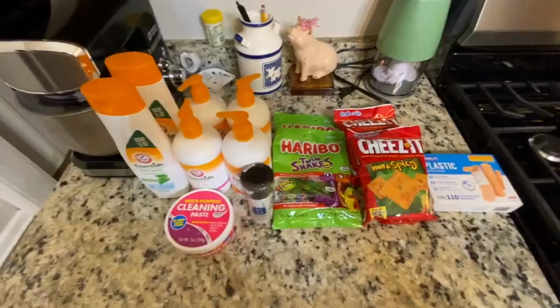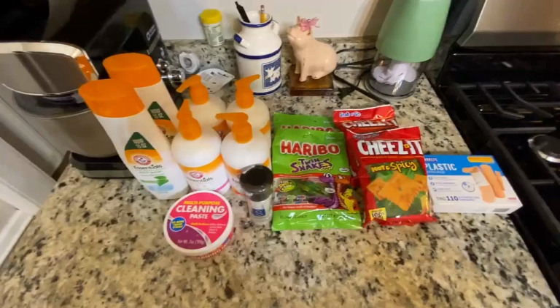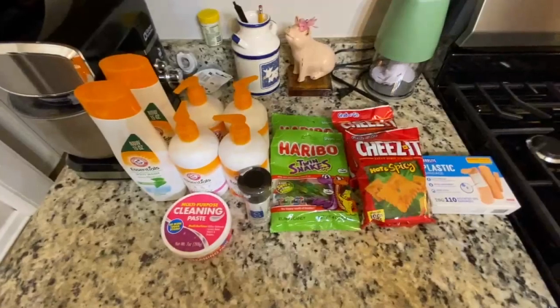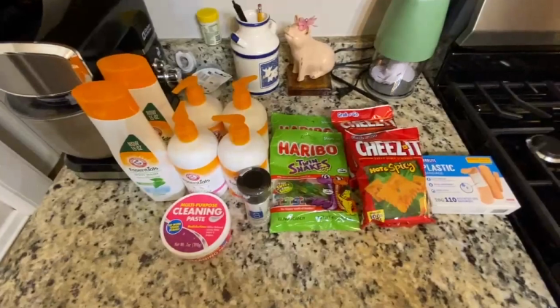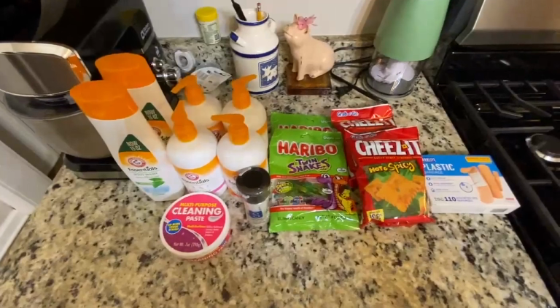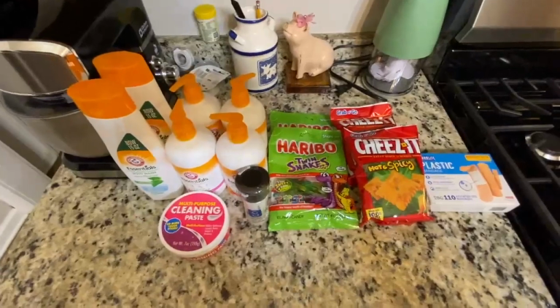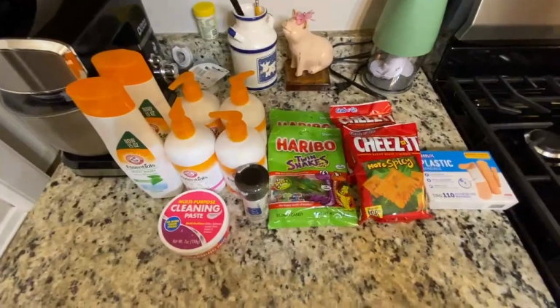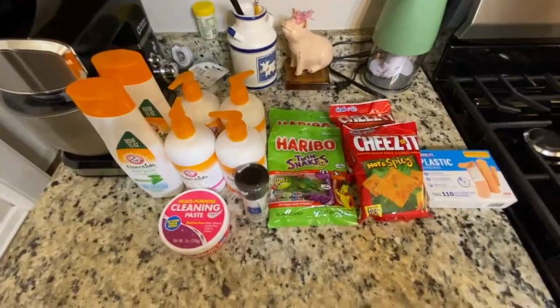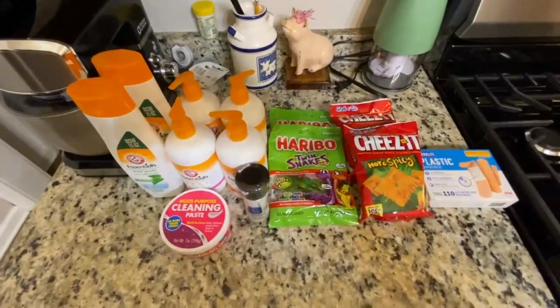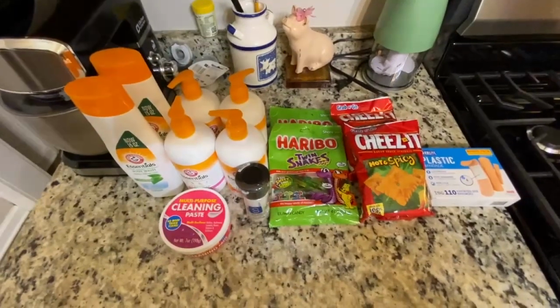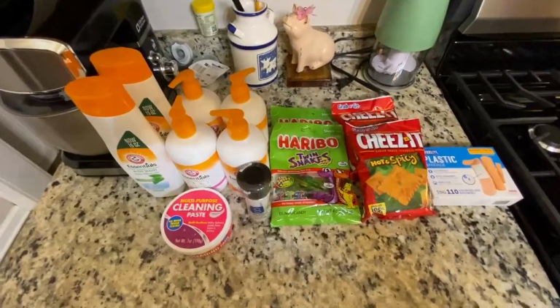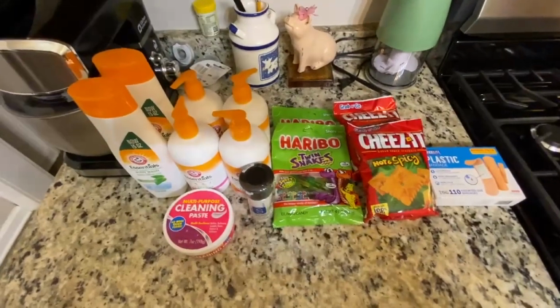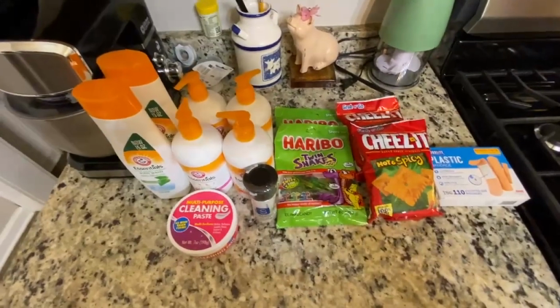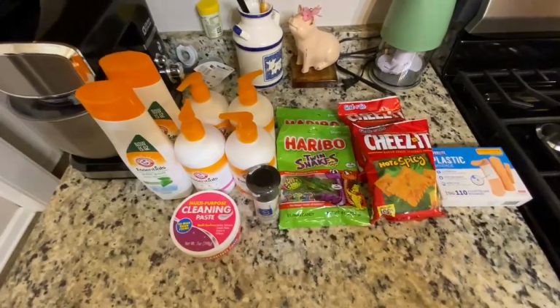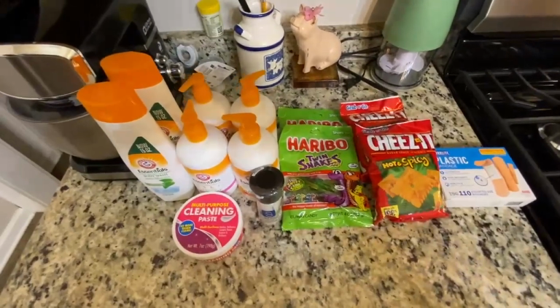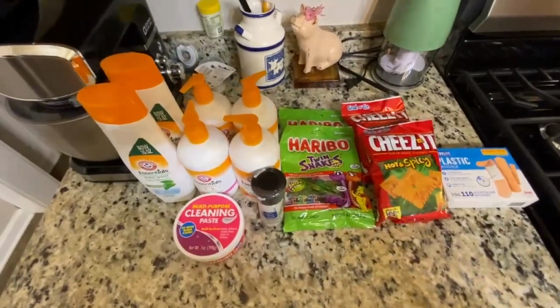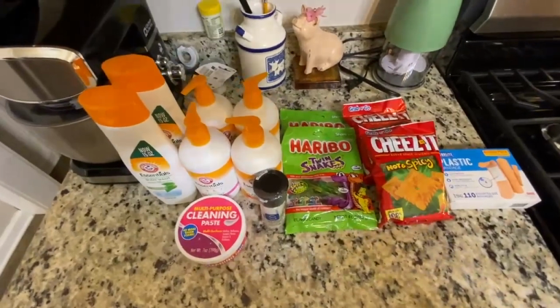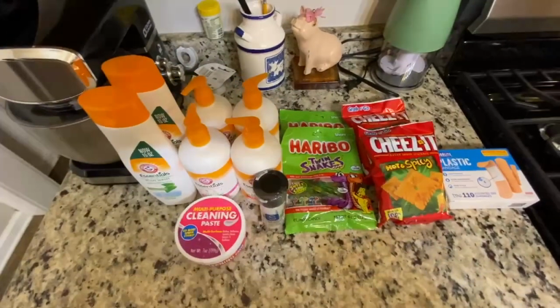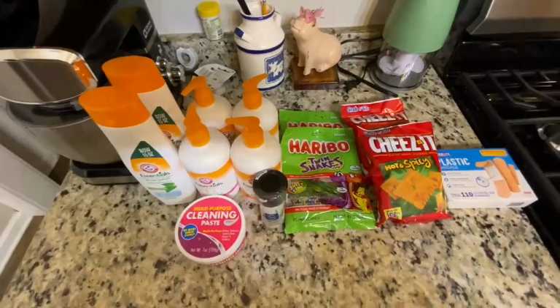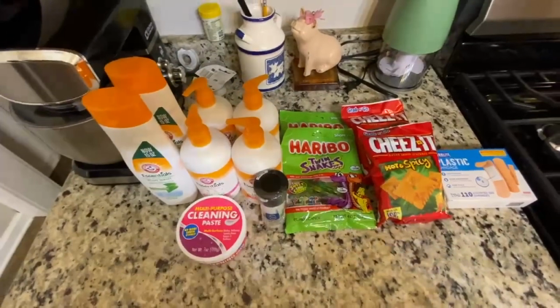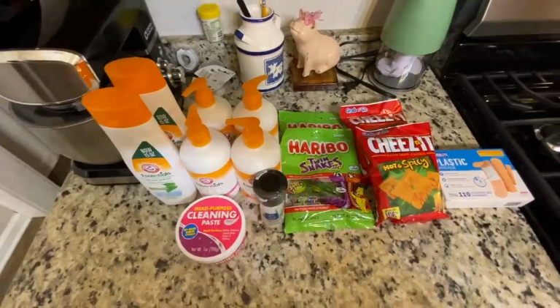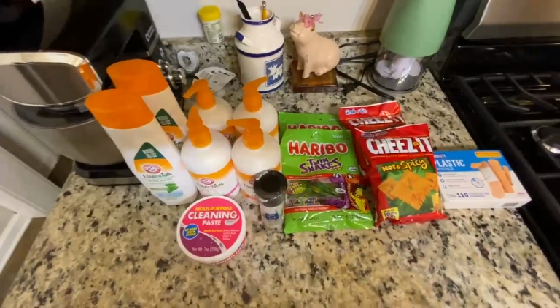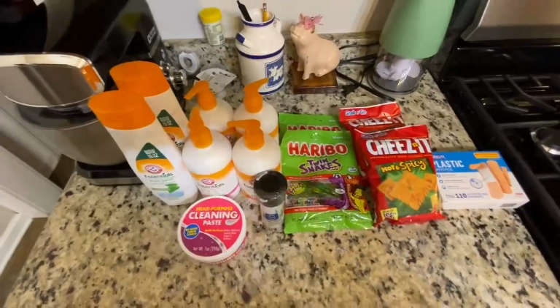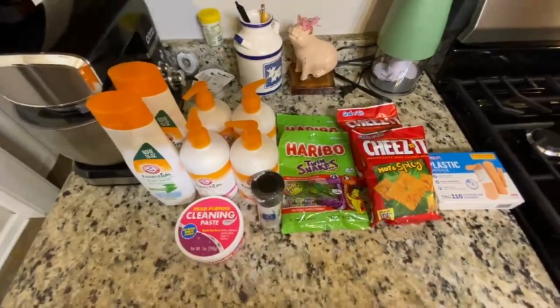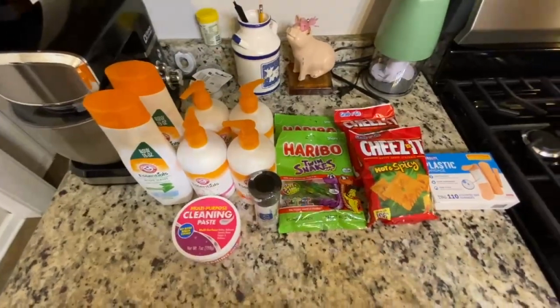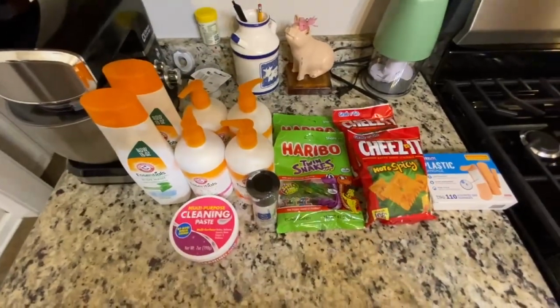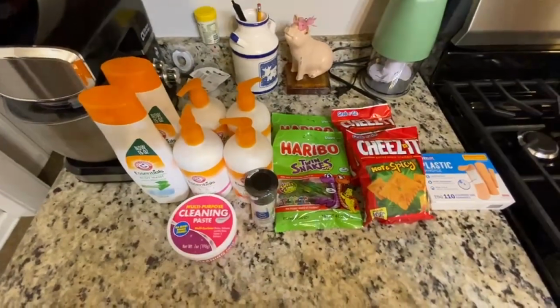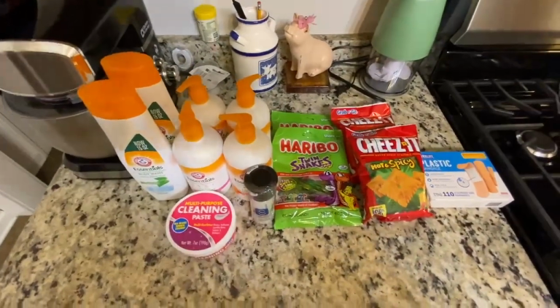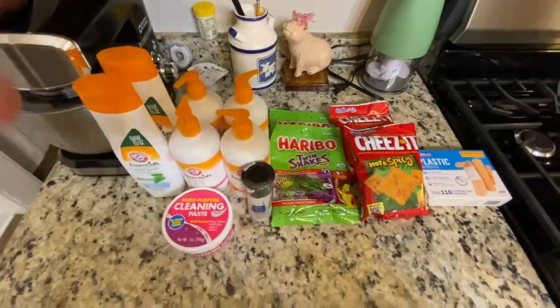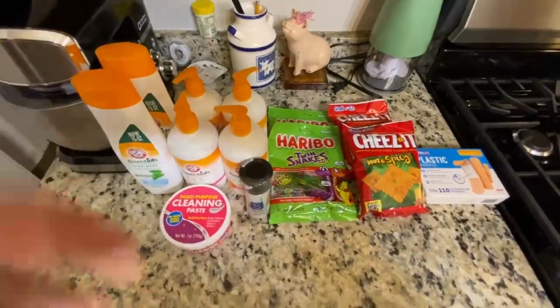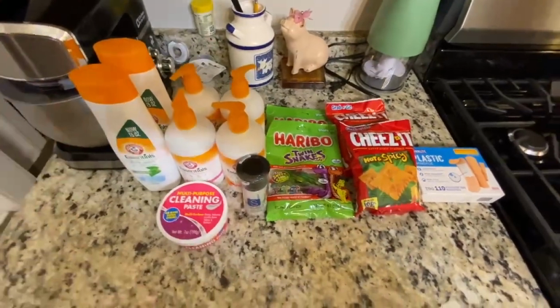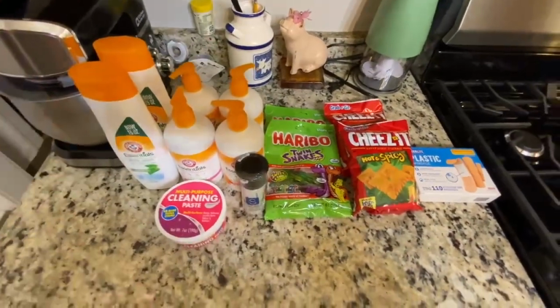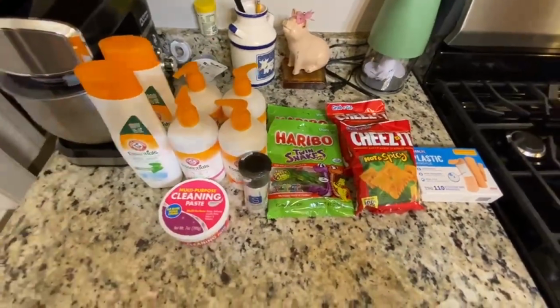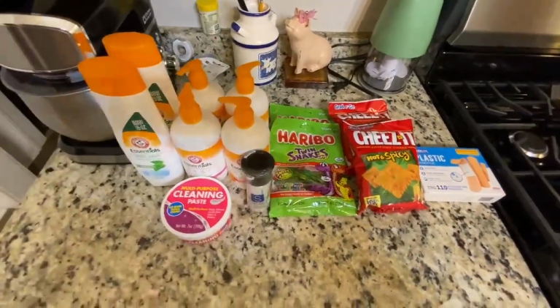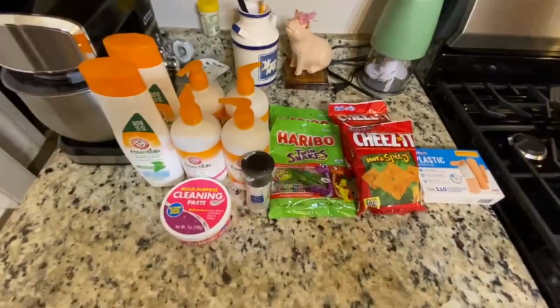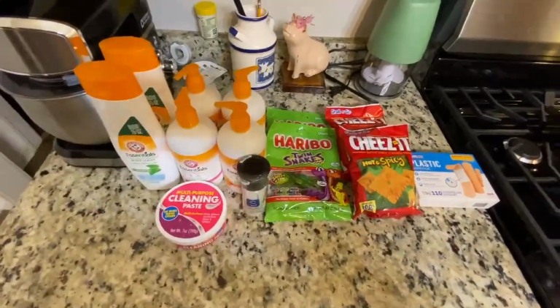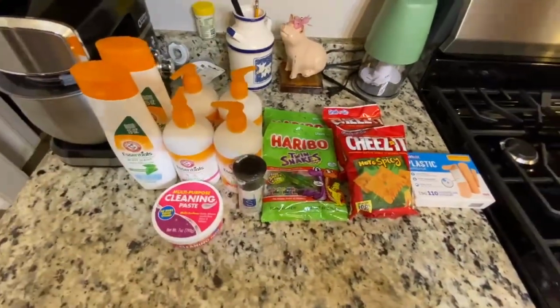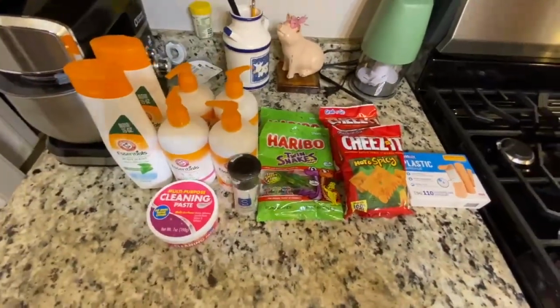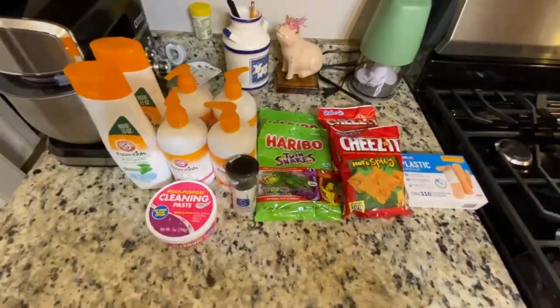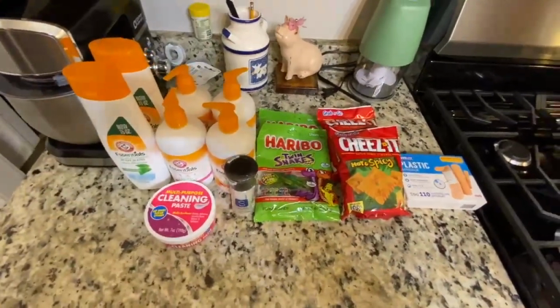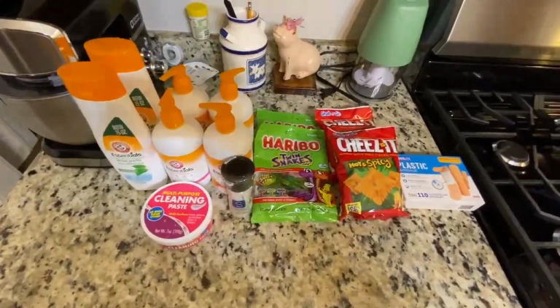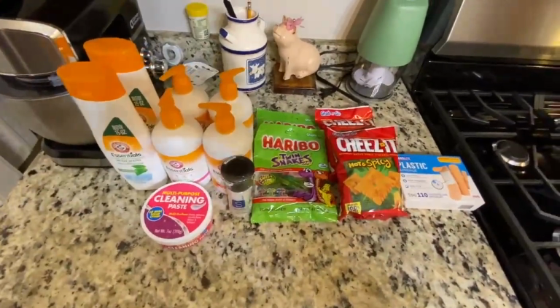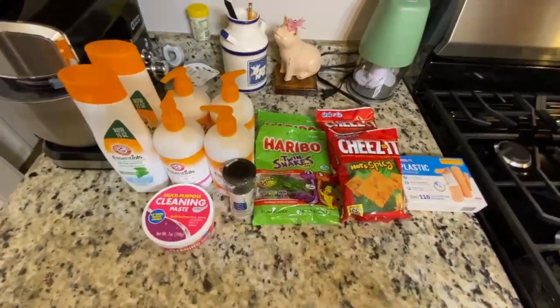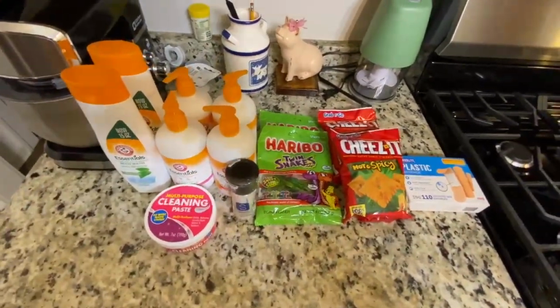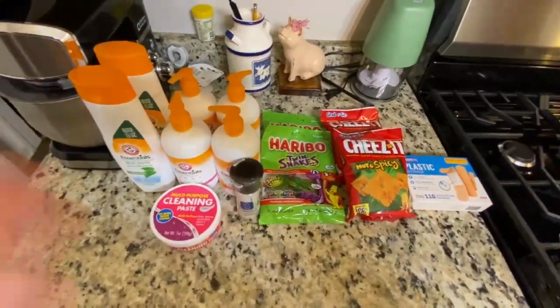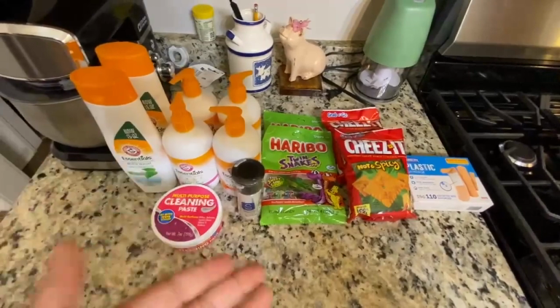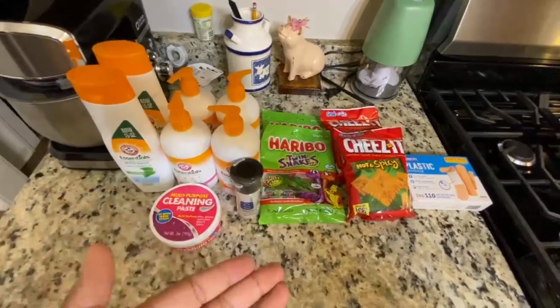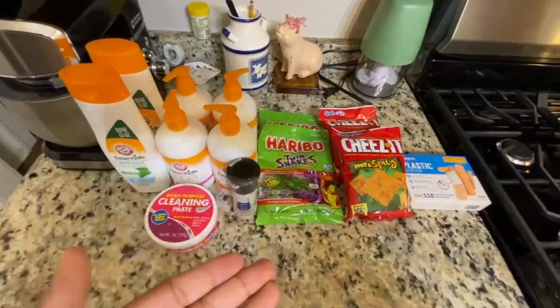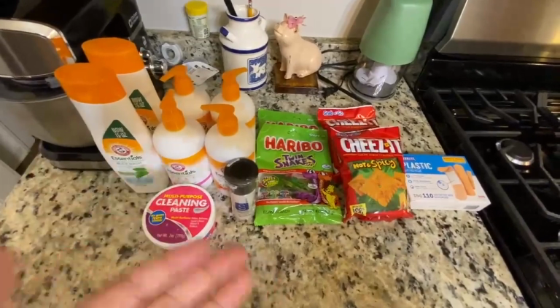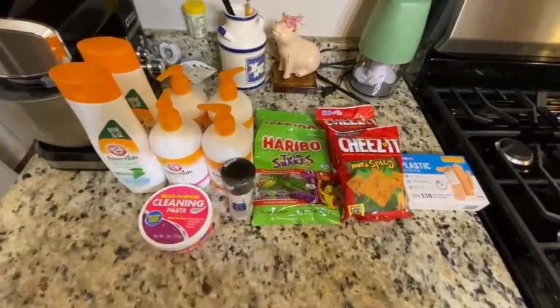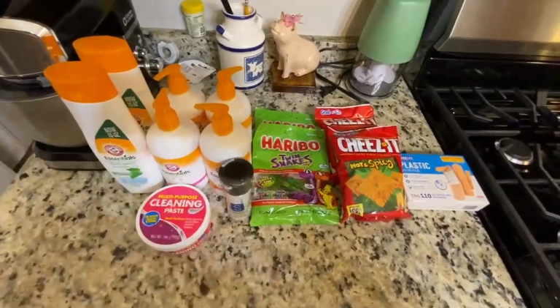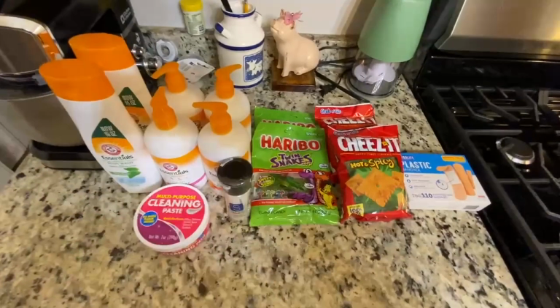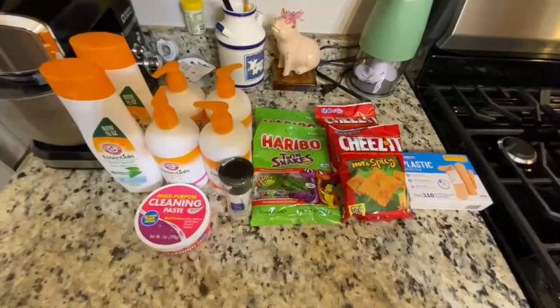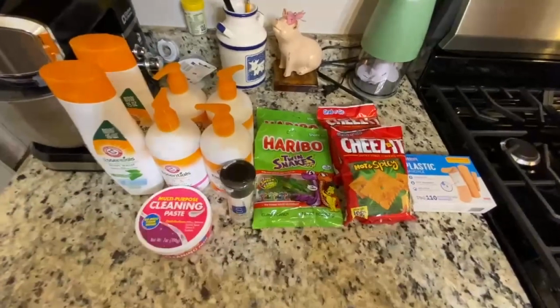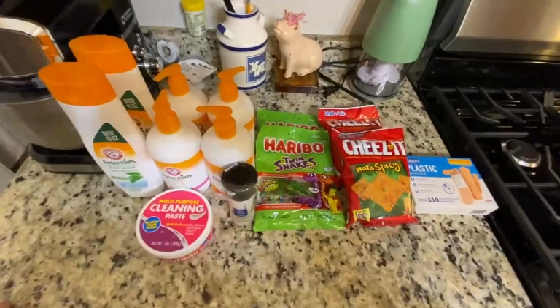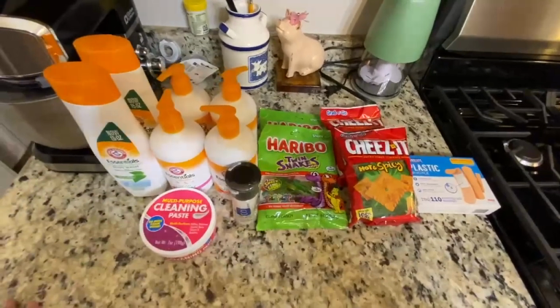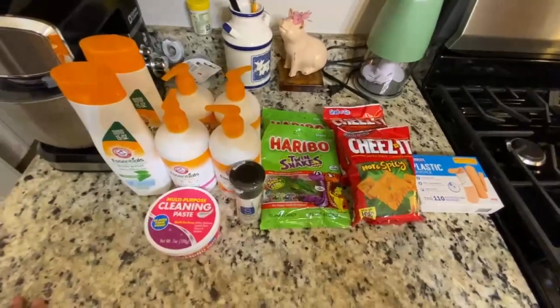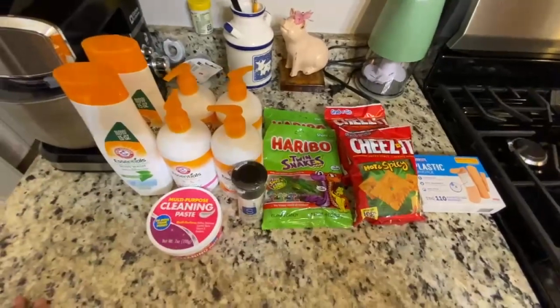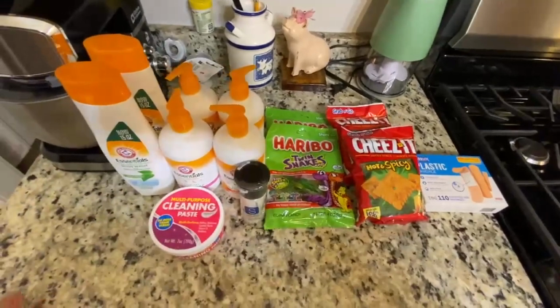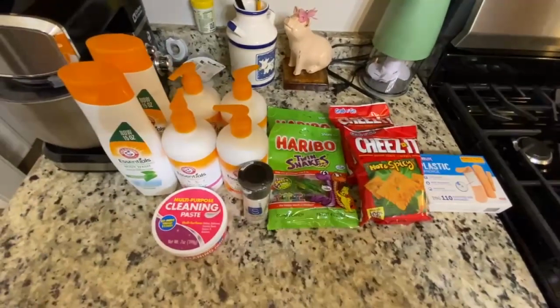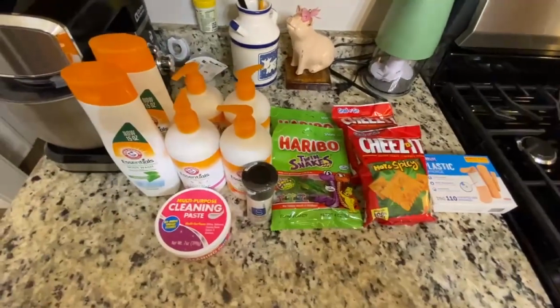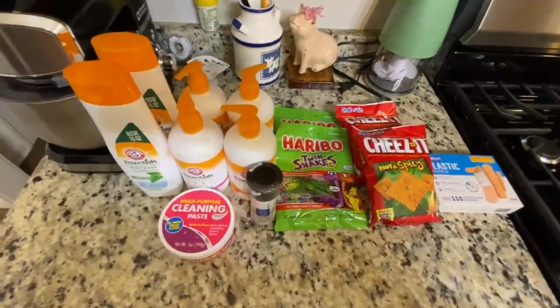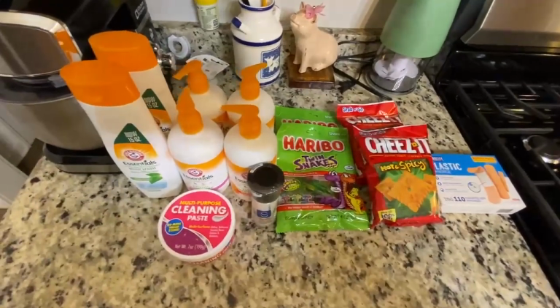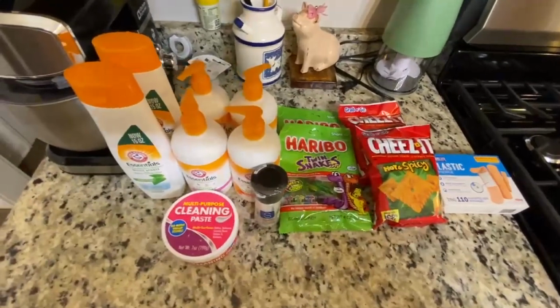That's what it says. Today we're making a very short haul from Dollar Tree. We just had to get some odds and ends and of course some stuff that we wanted on the side.